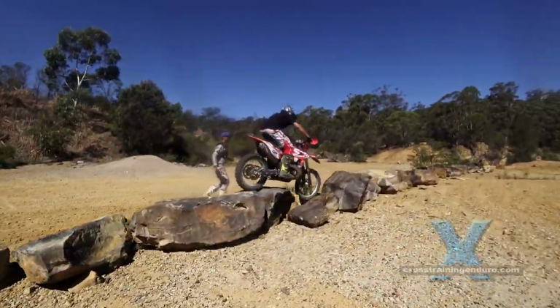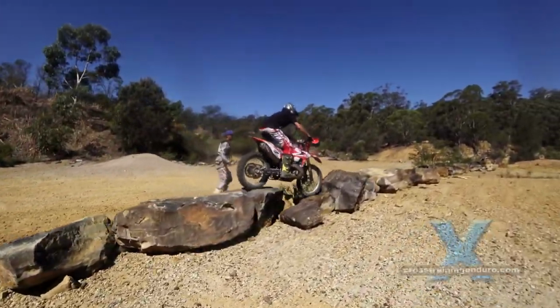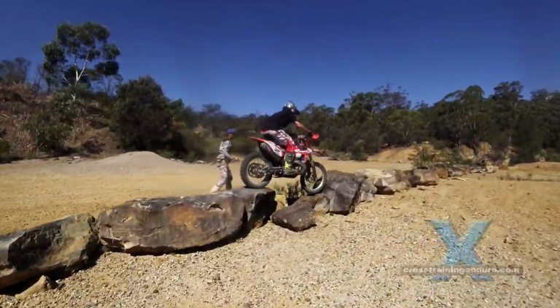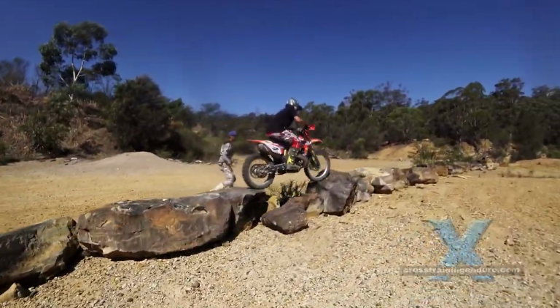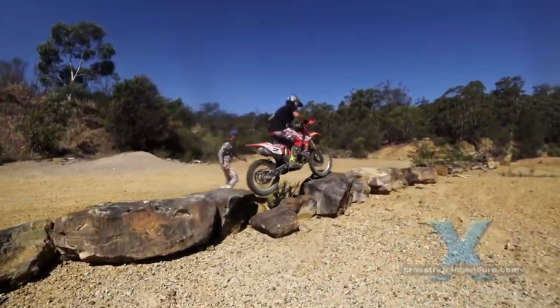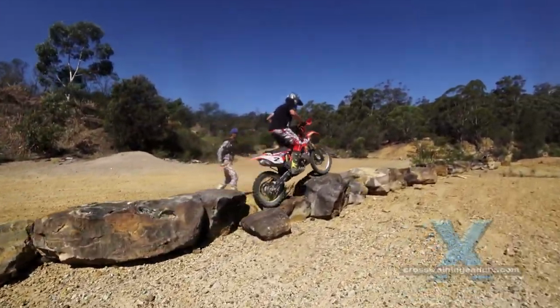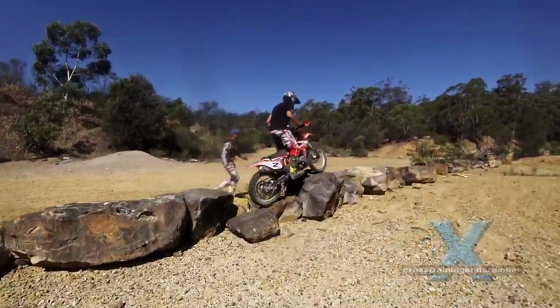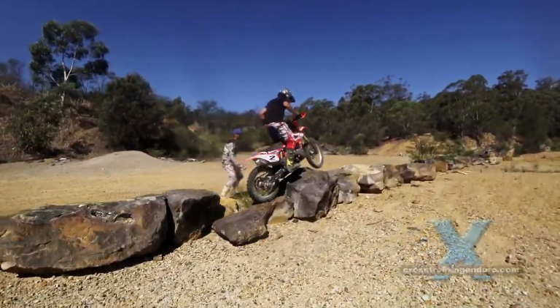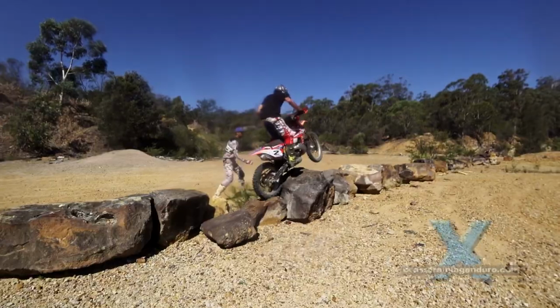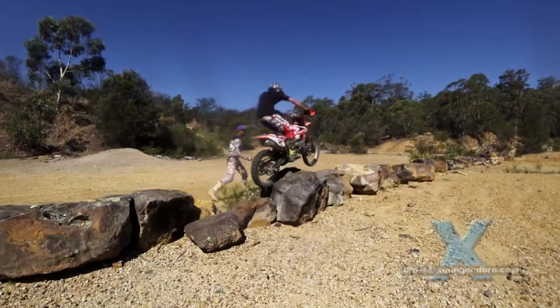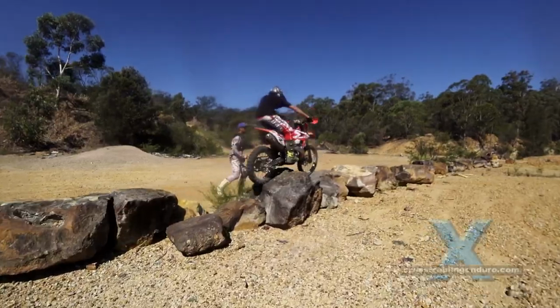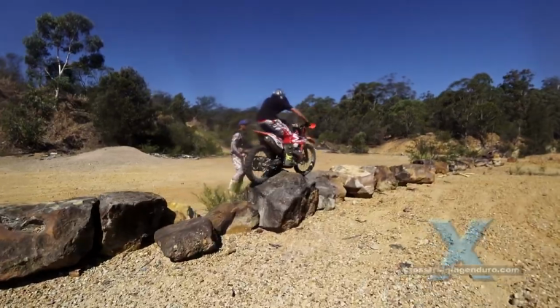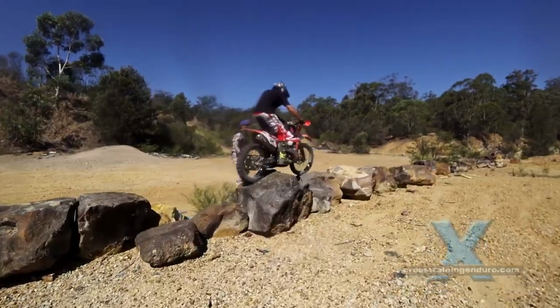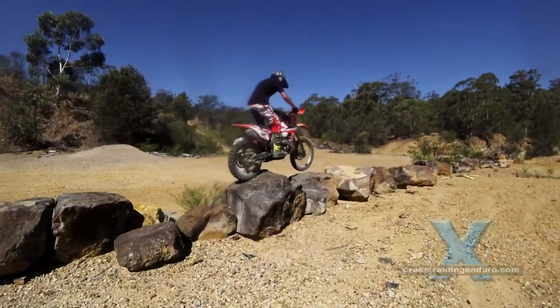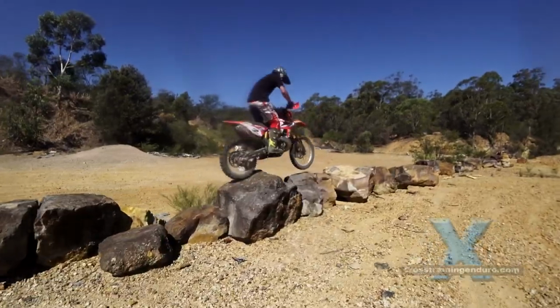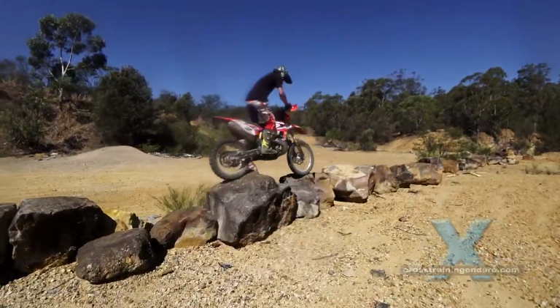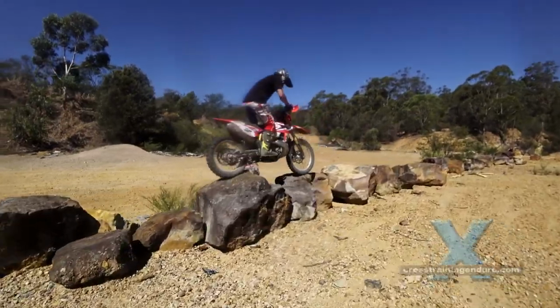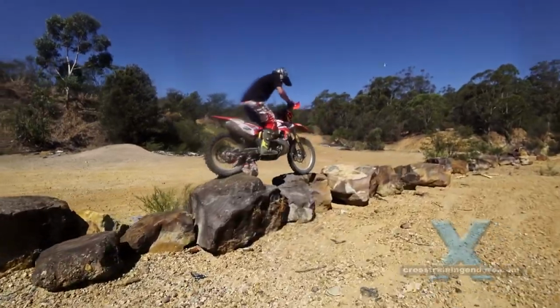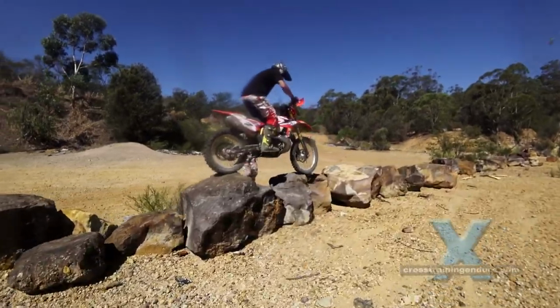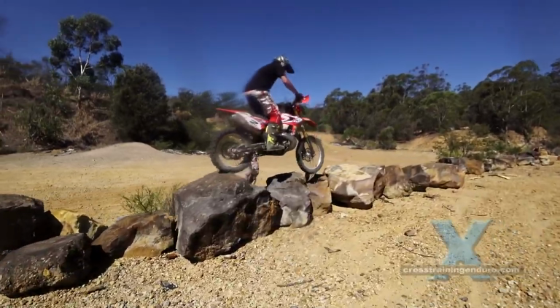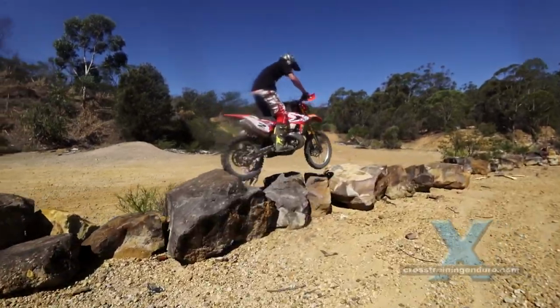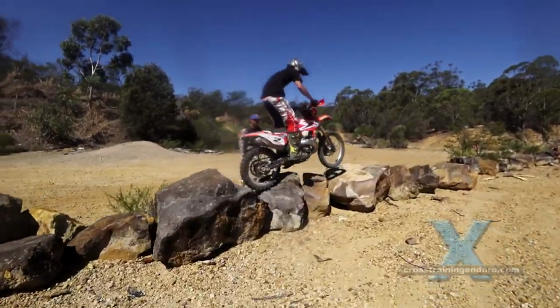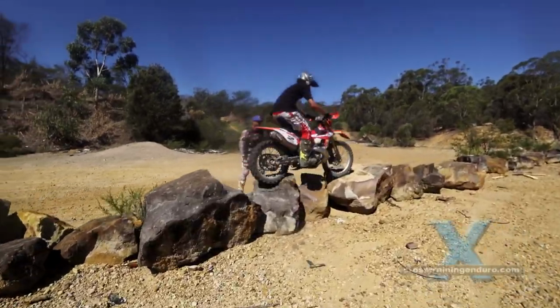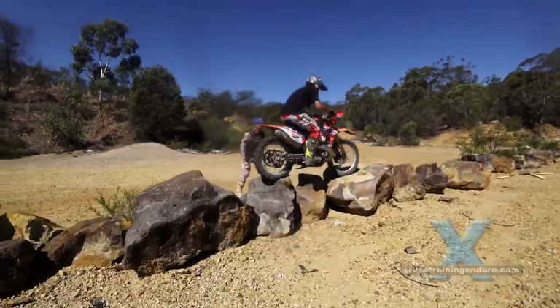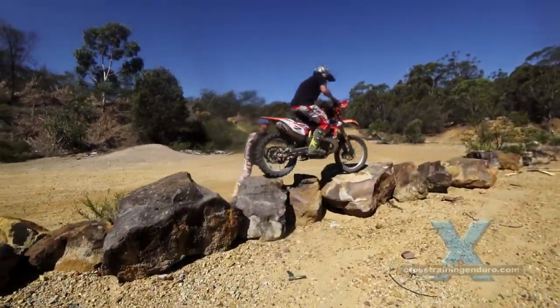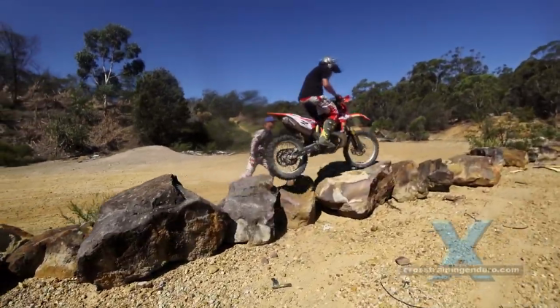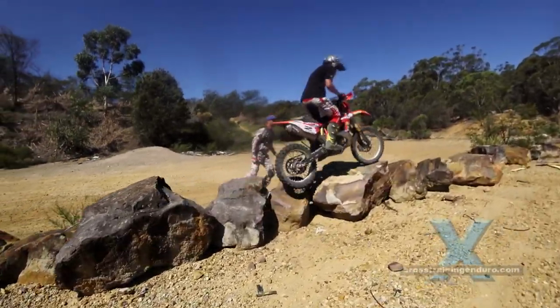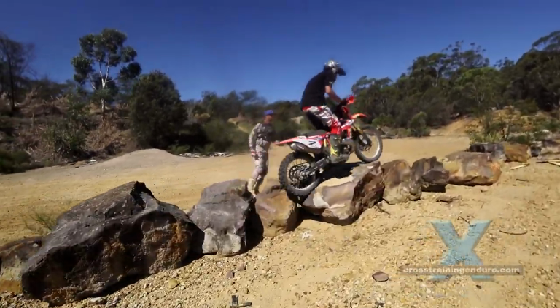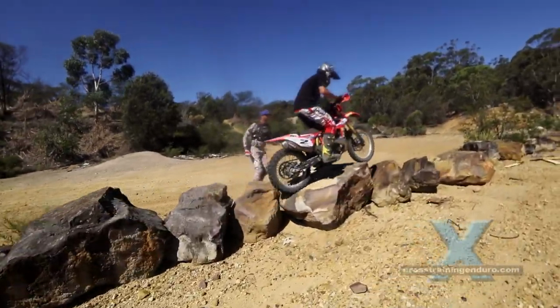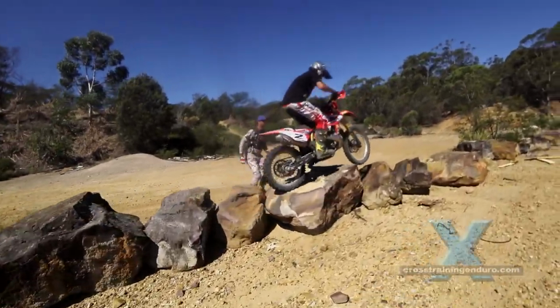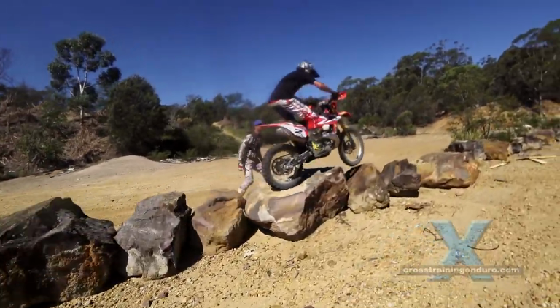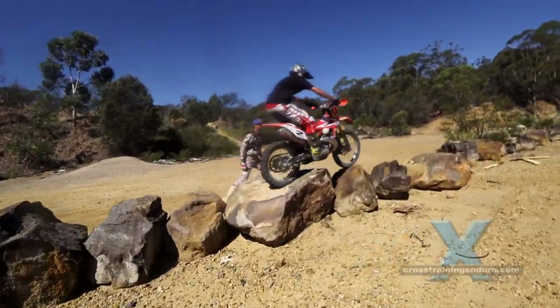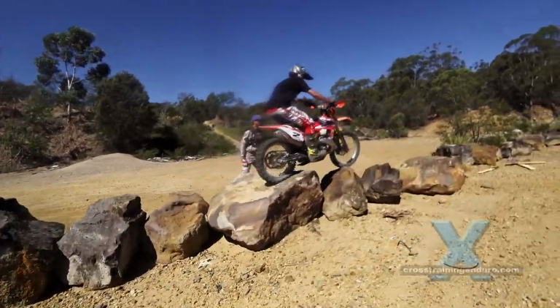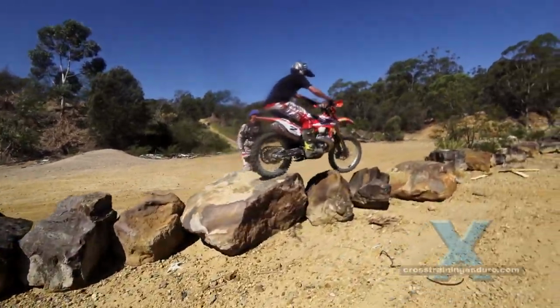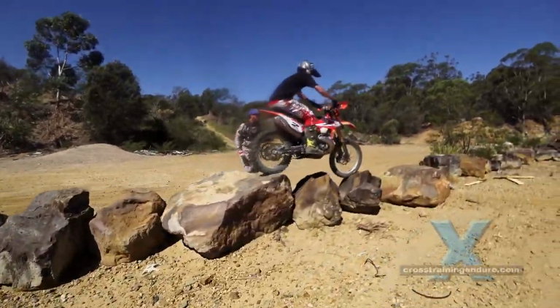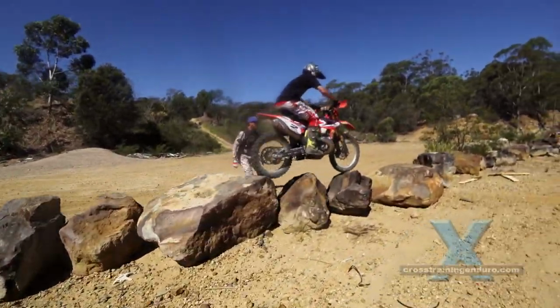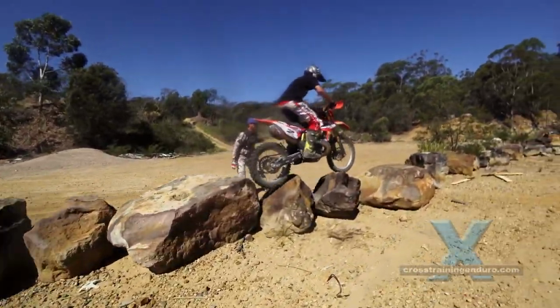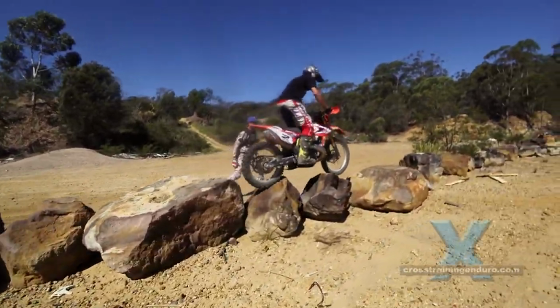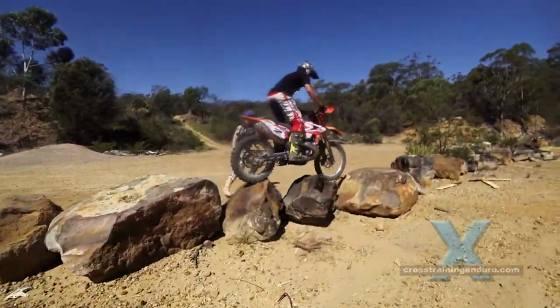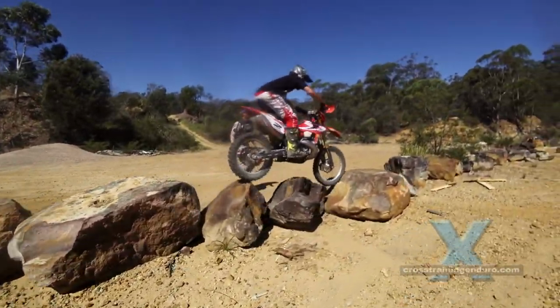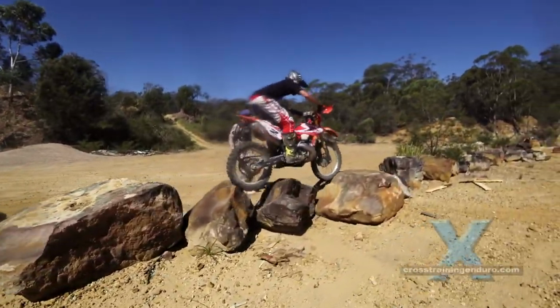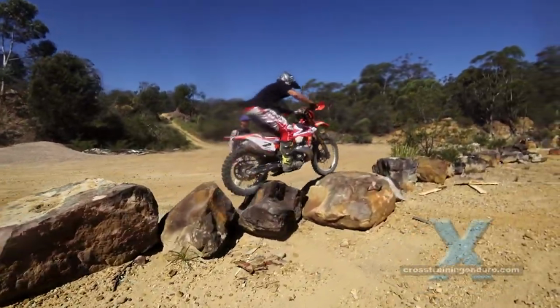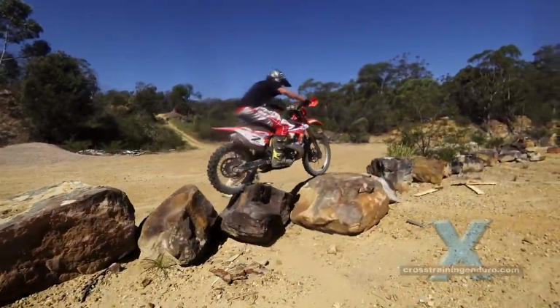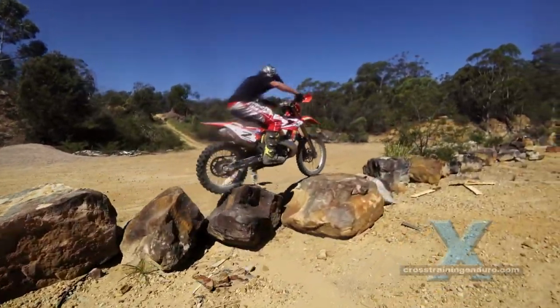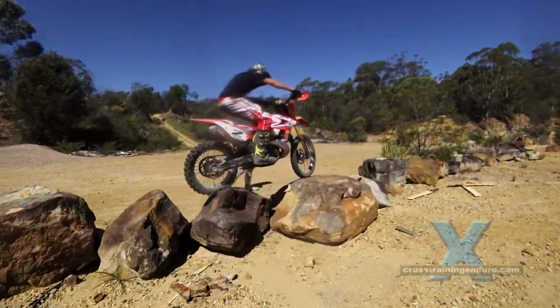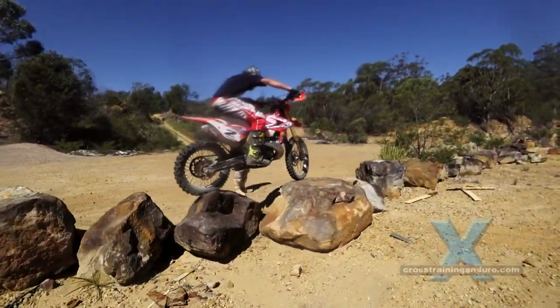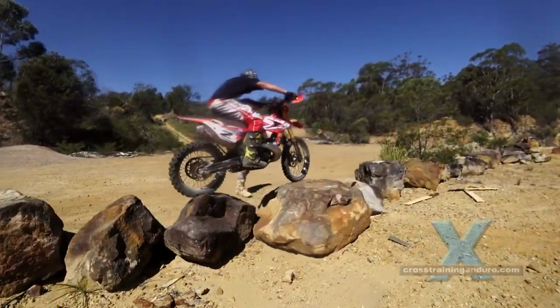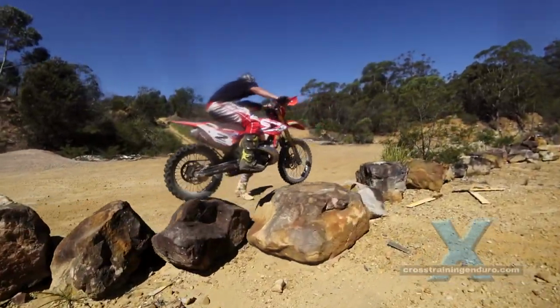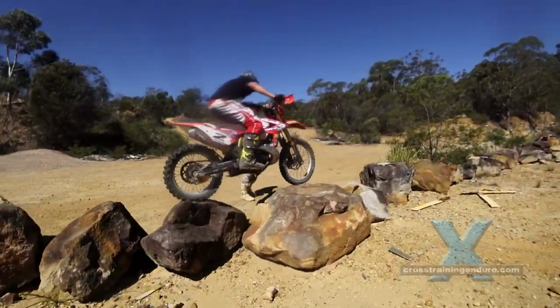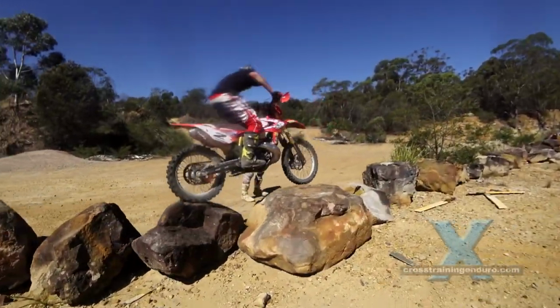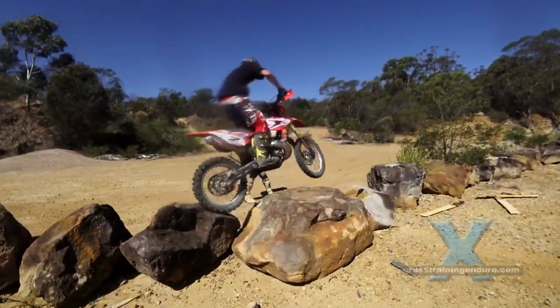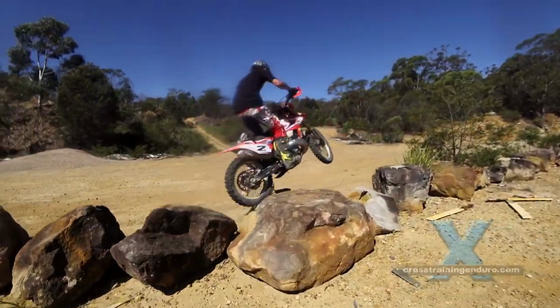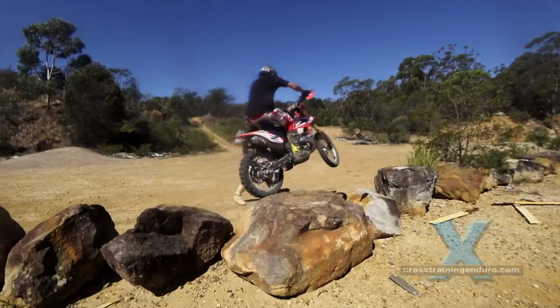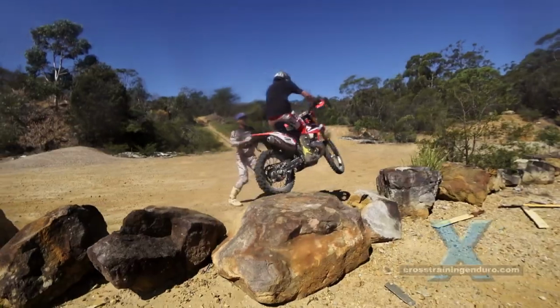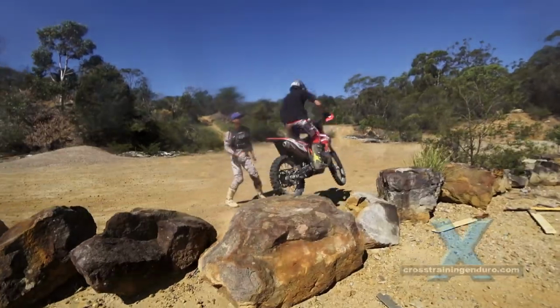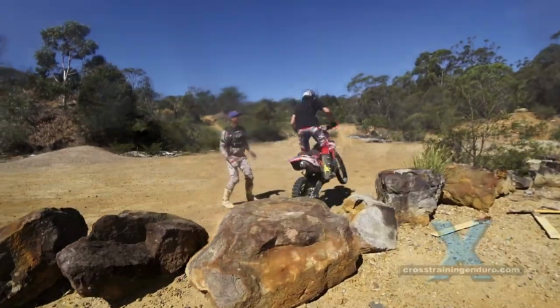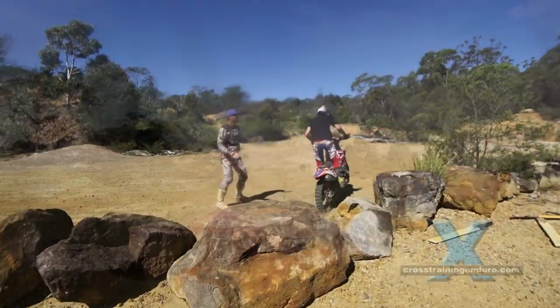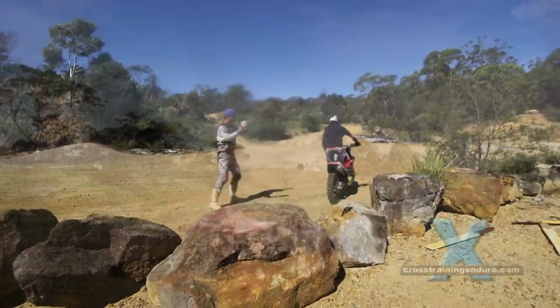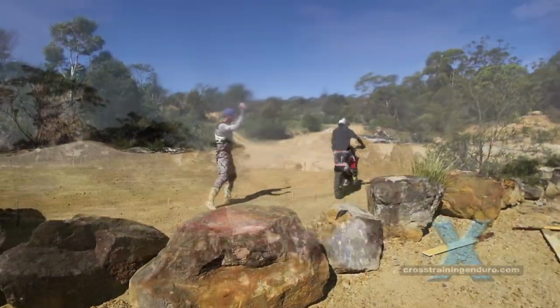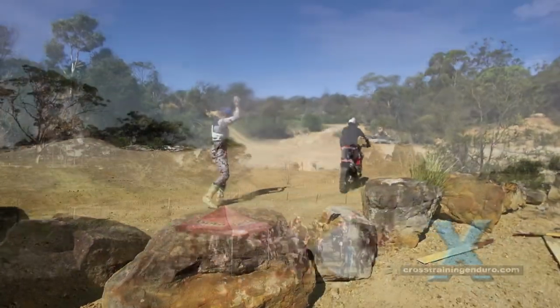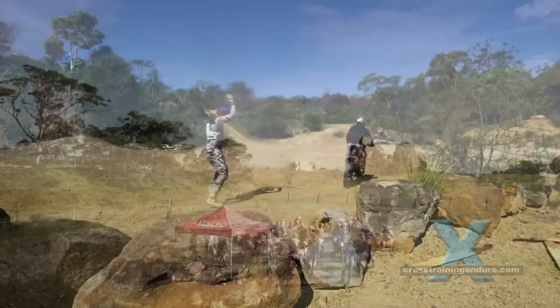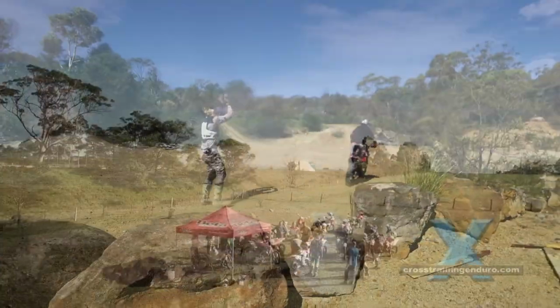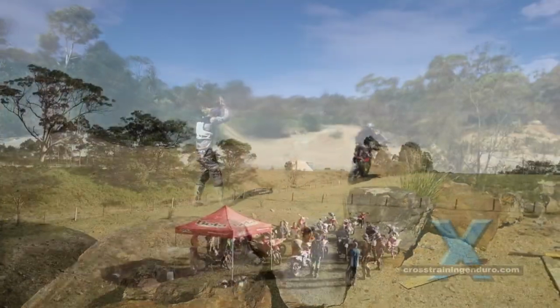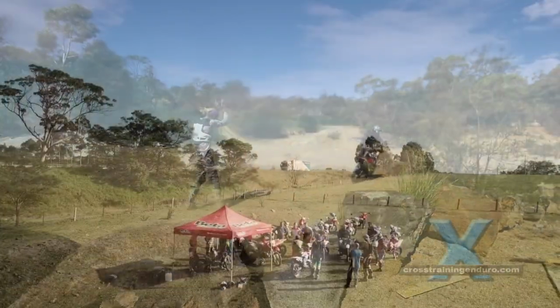Nice, a front wheel hop — very difficult in that position. The crowd goes wild.